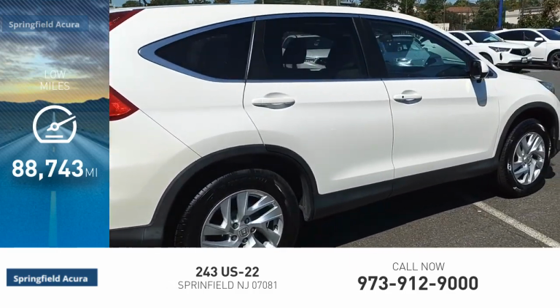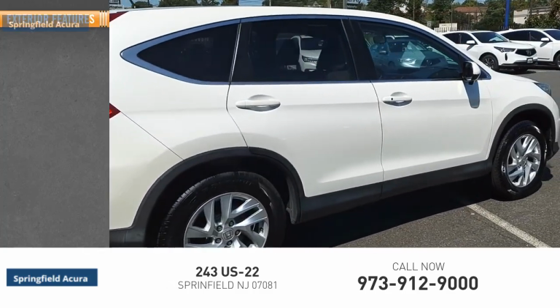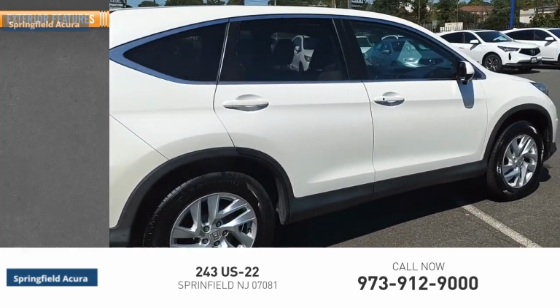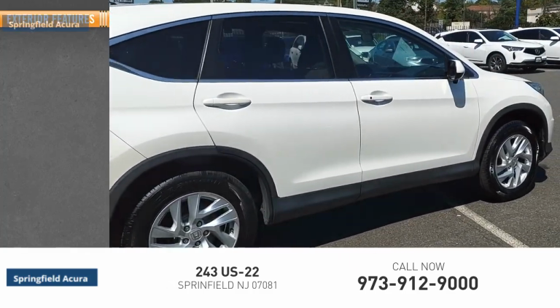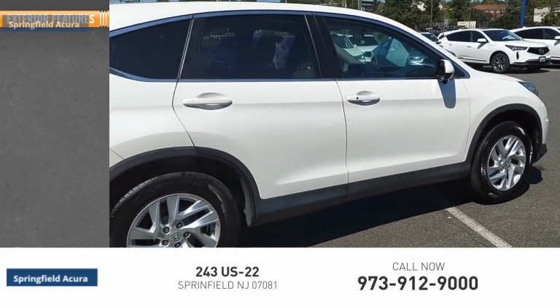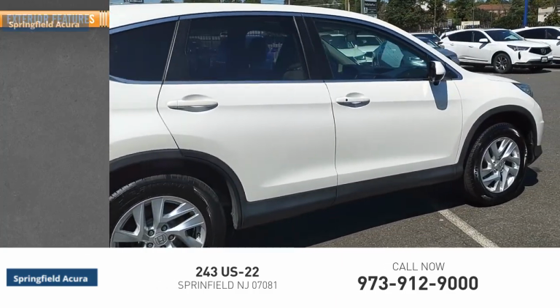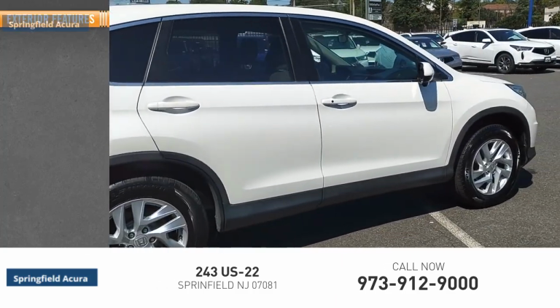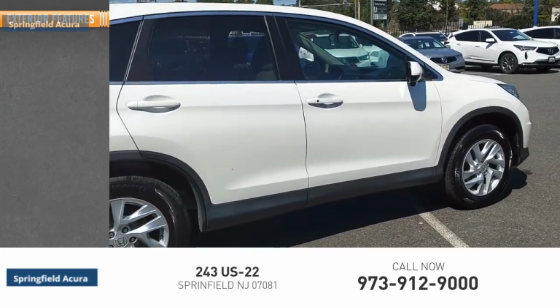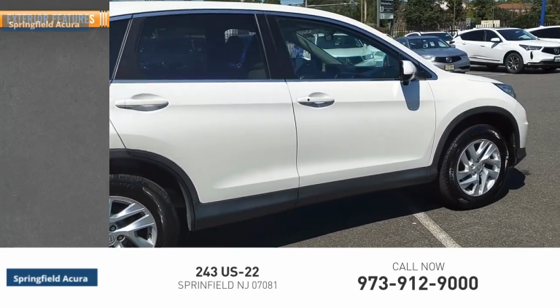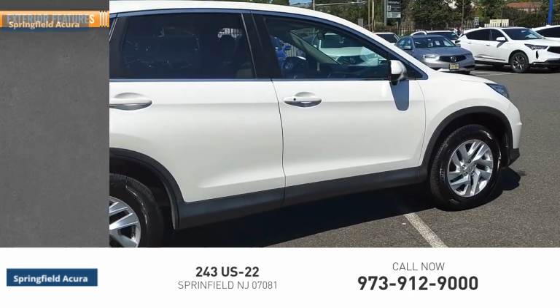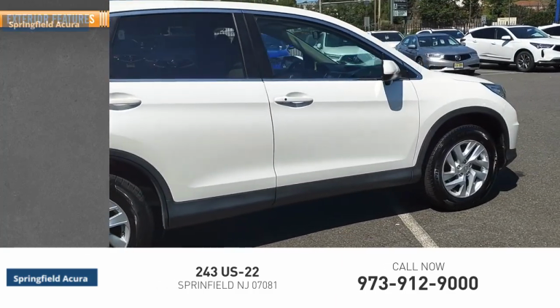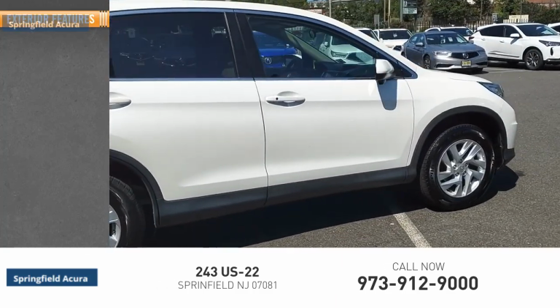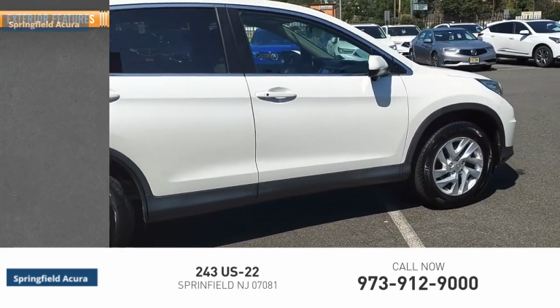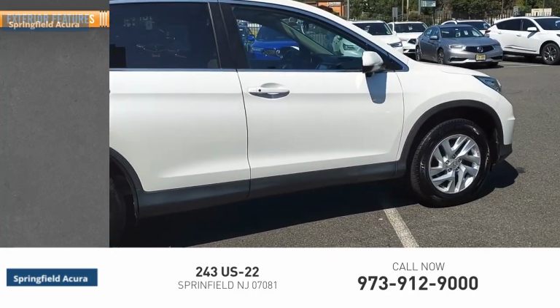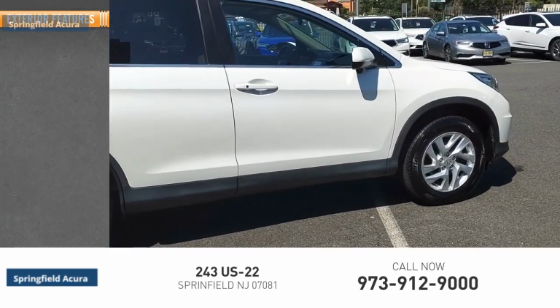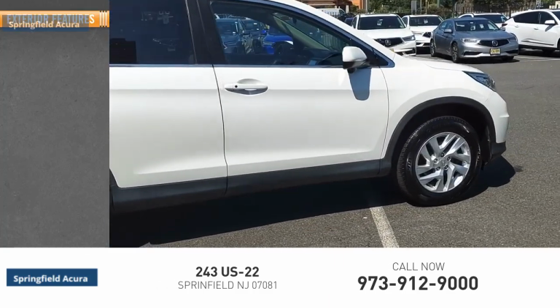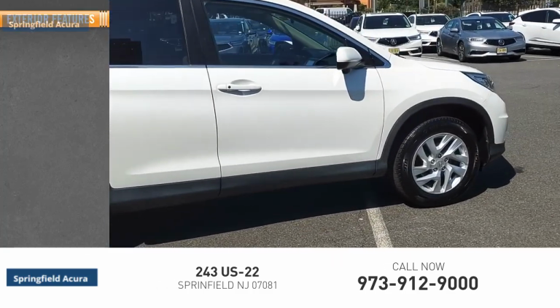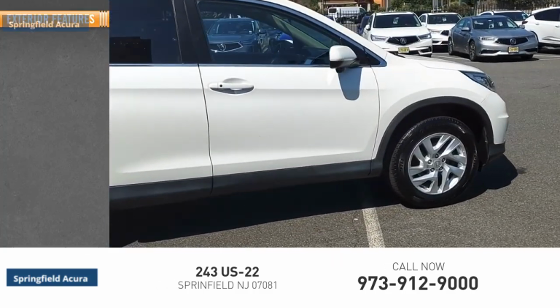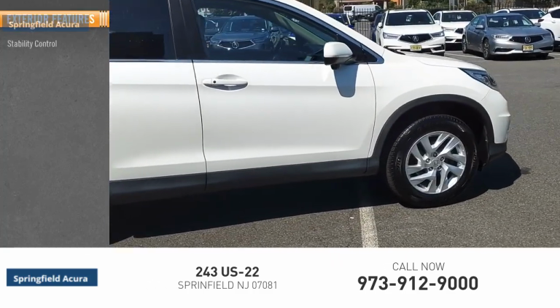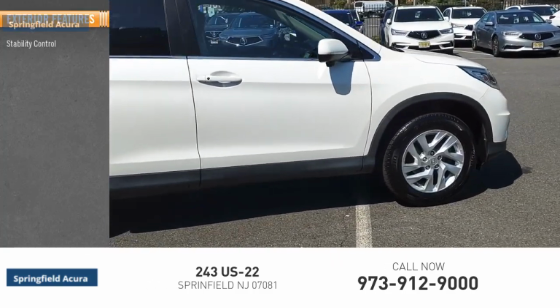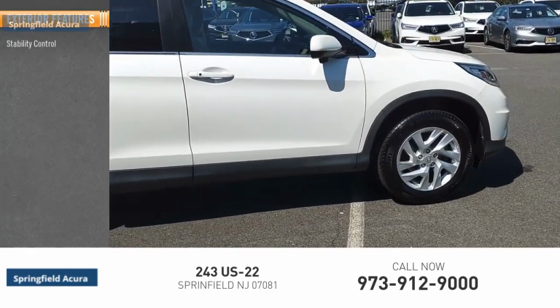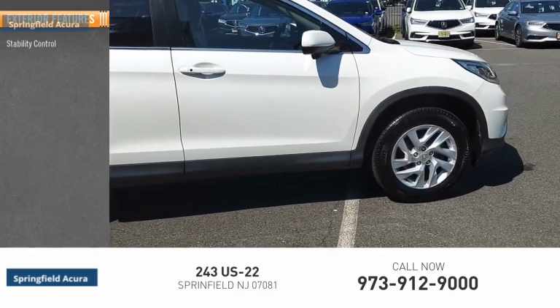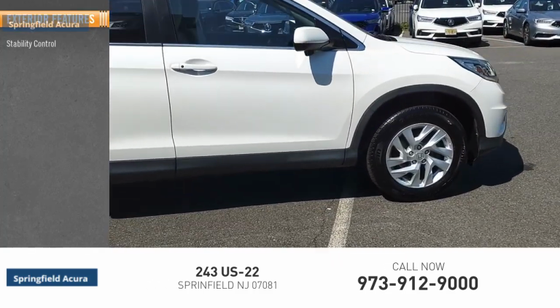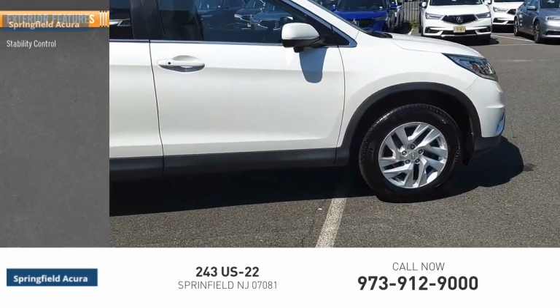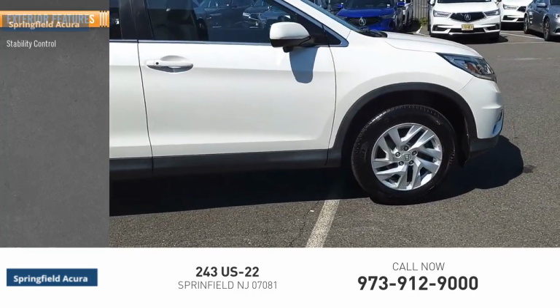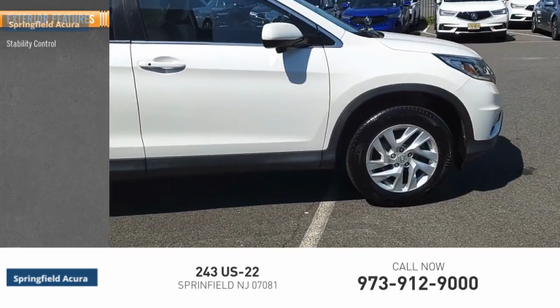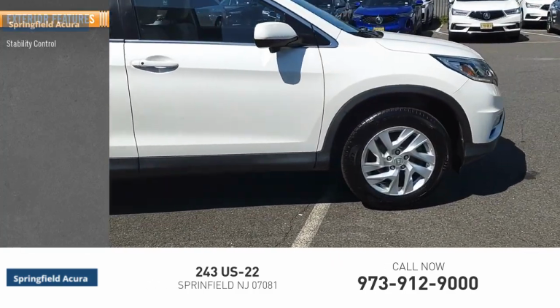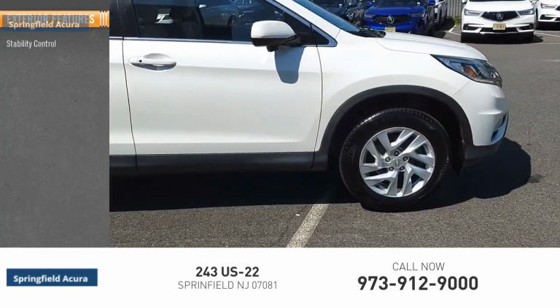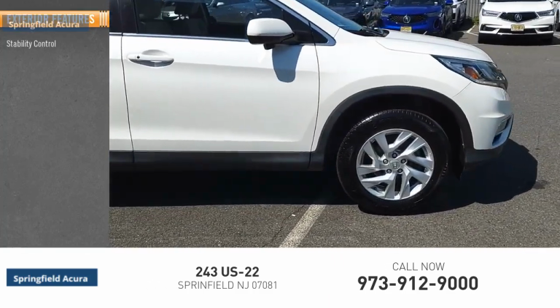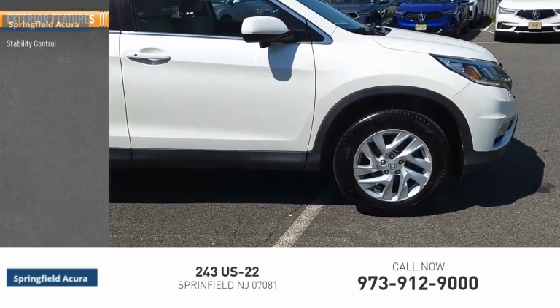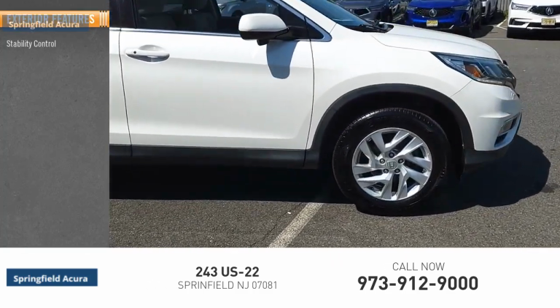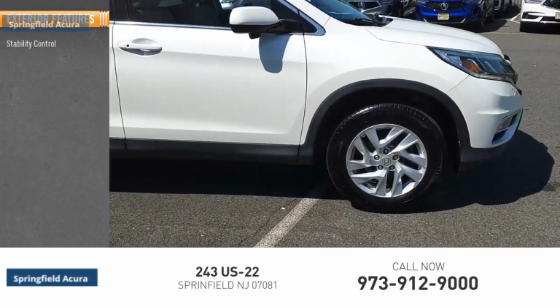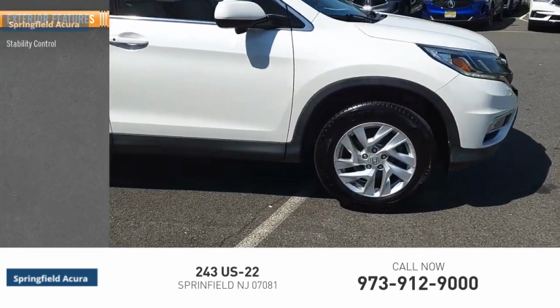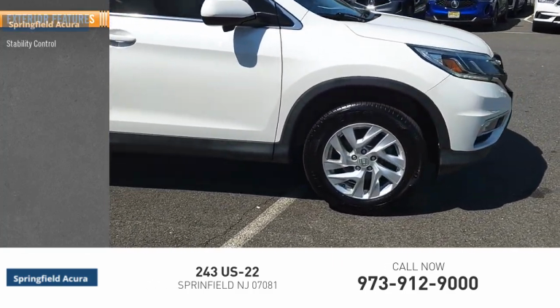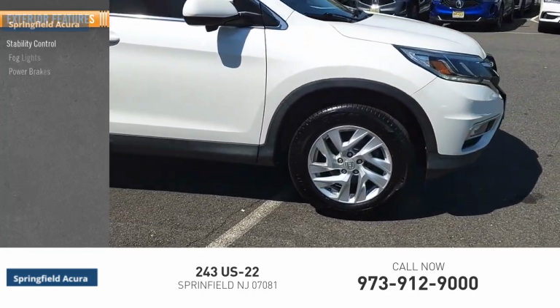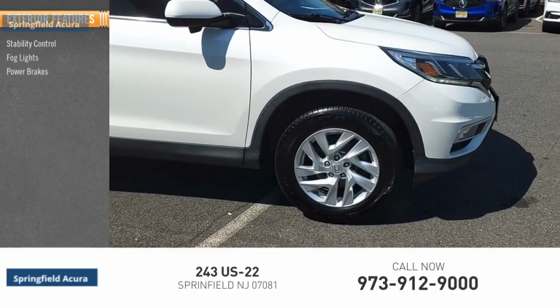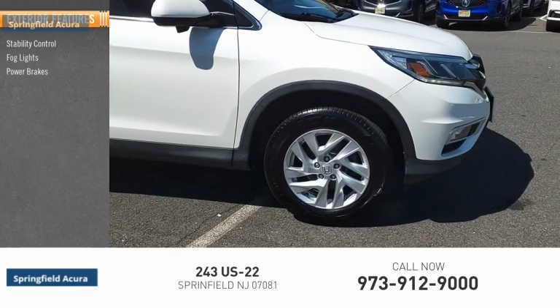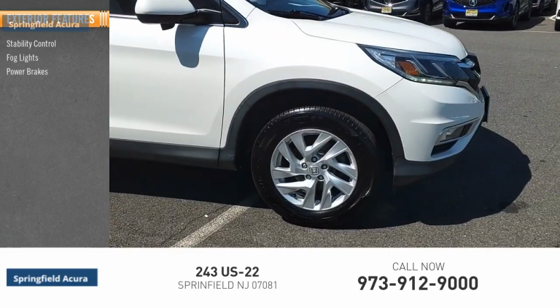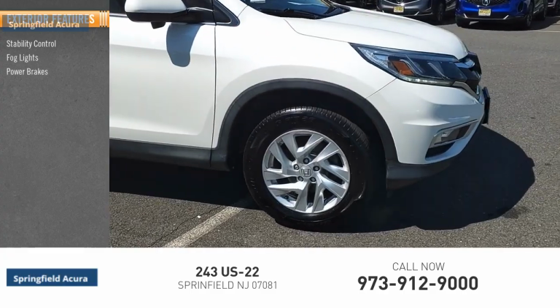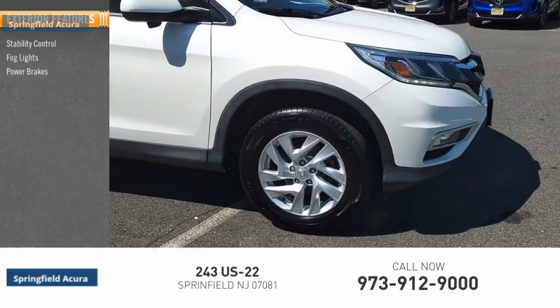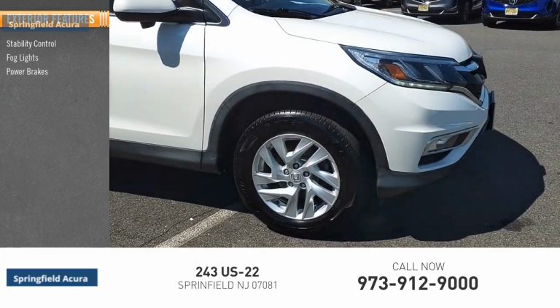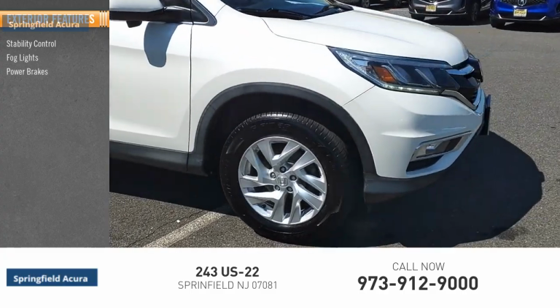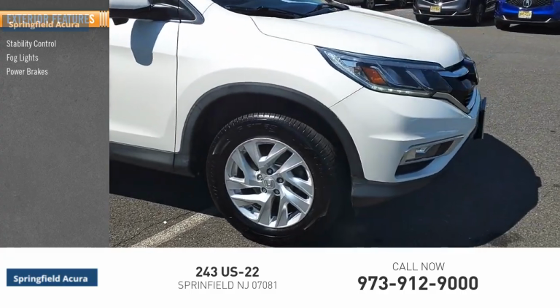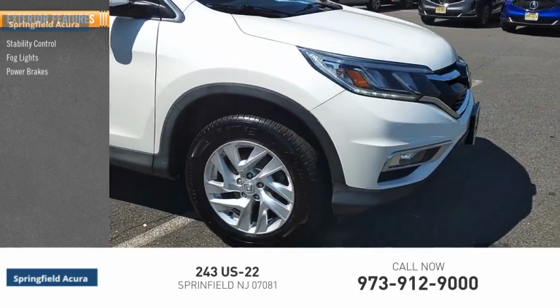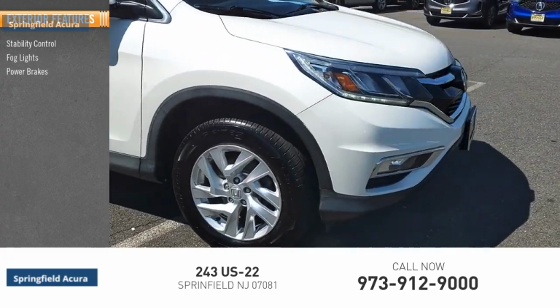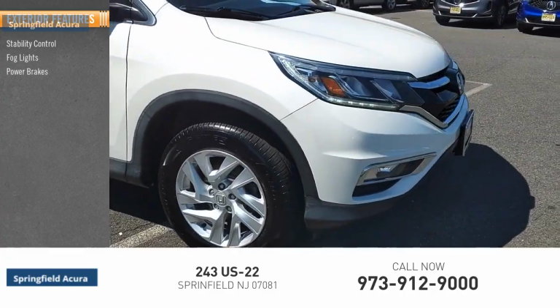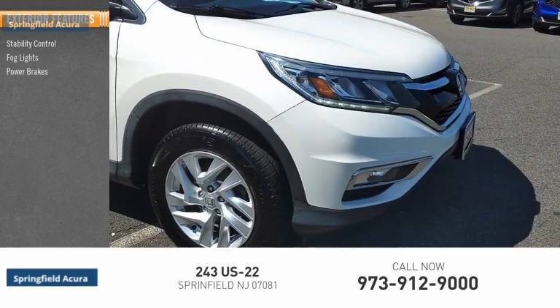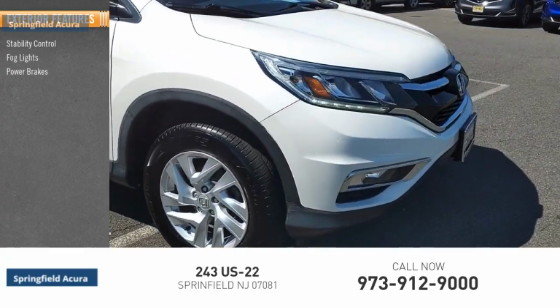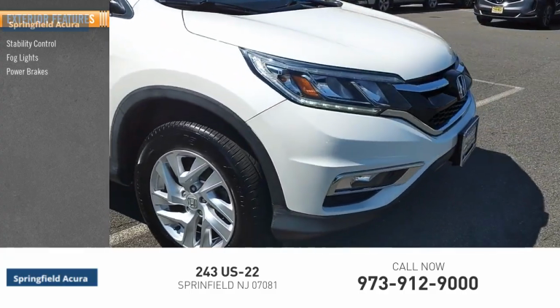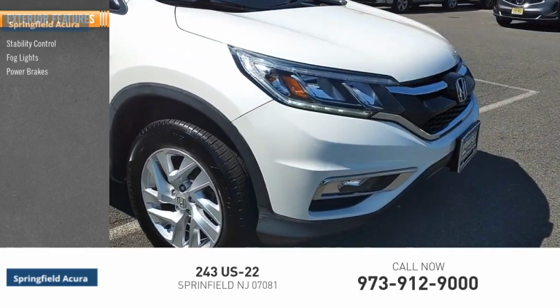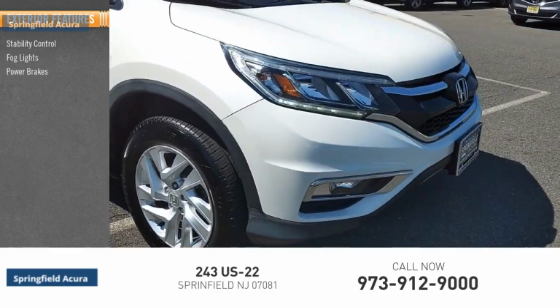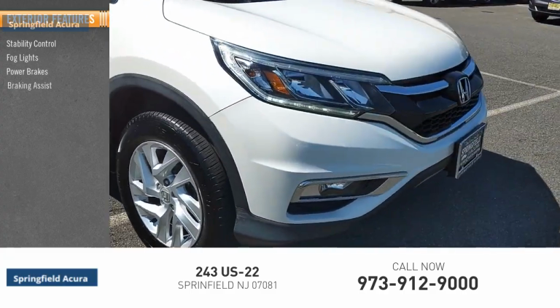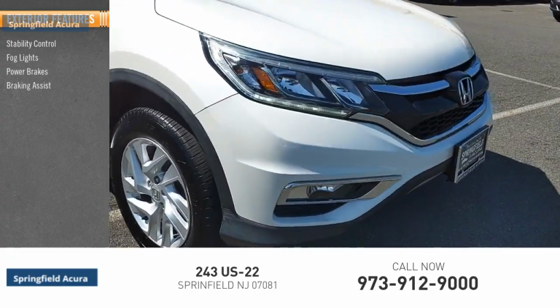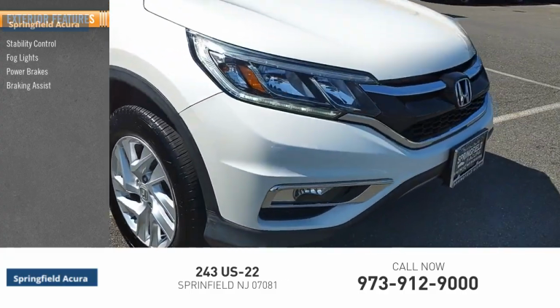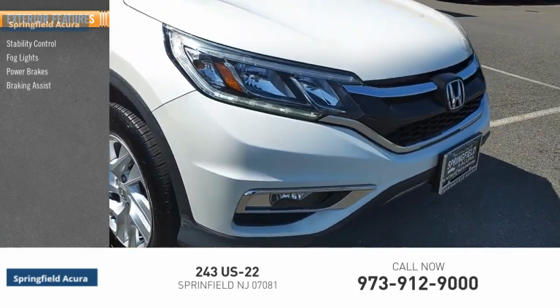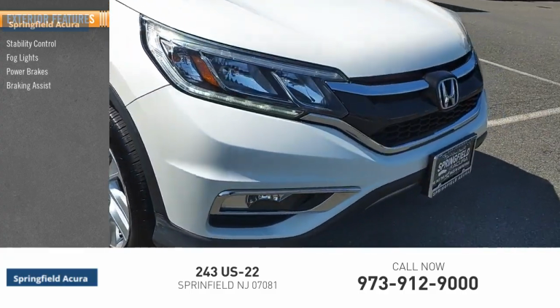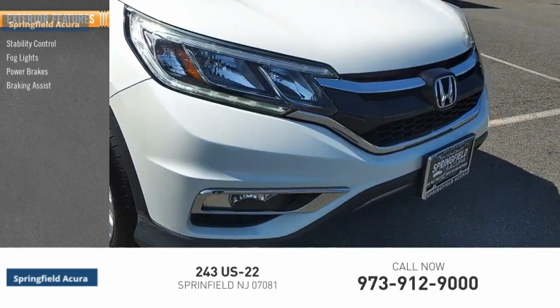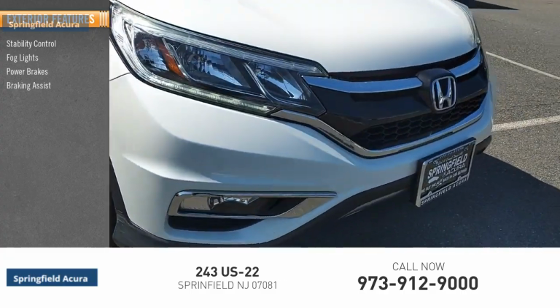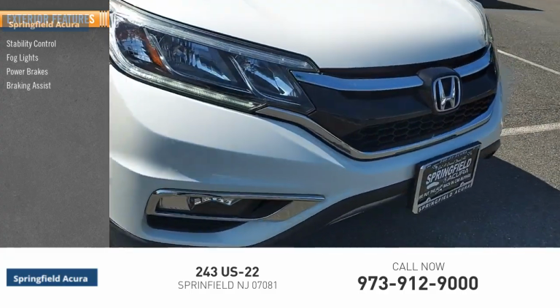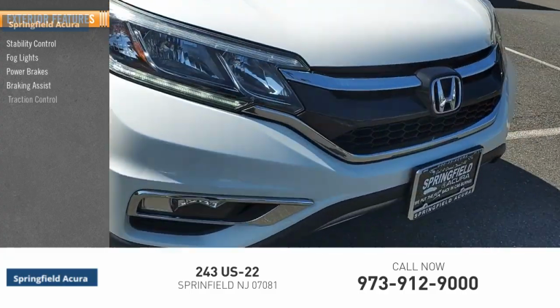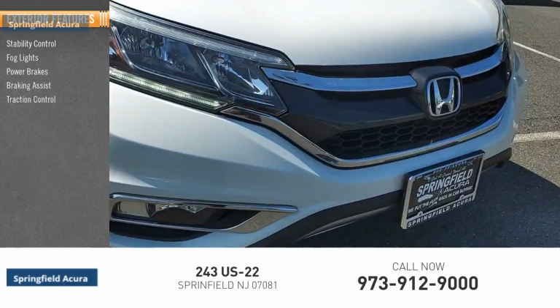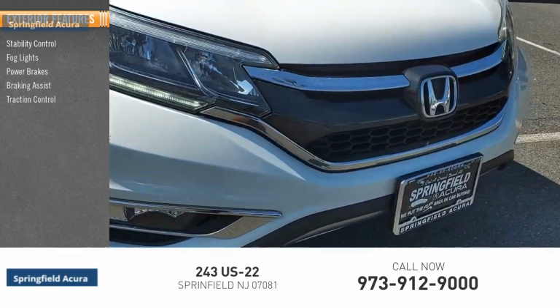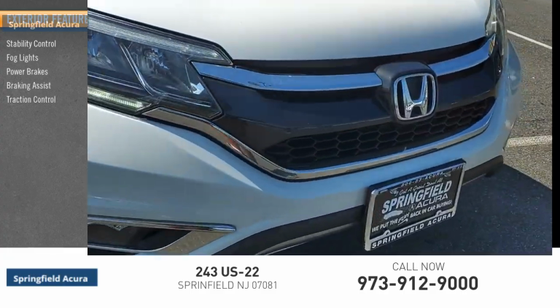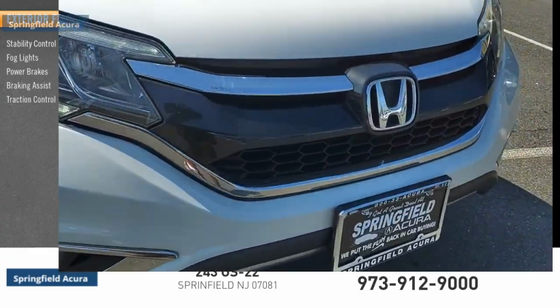Here are some of this vehicle's great options: stability control, fog lights, power brakes, braking assist, traction control.